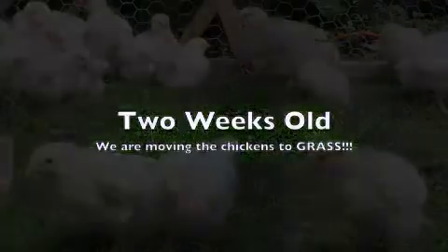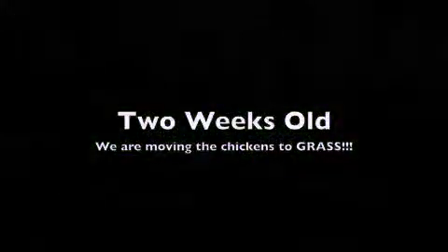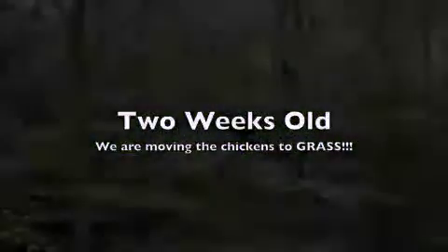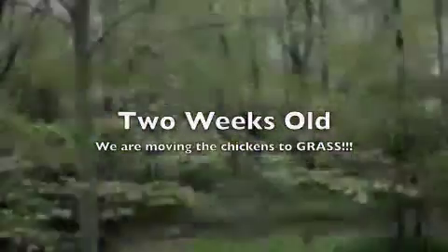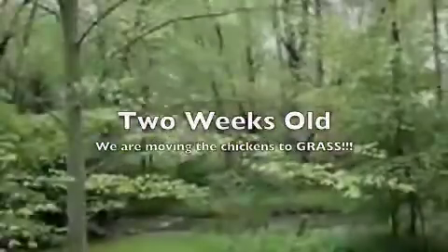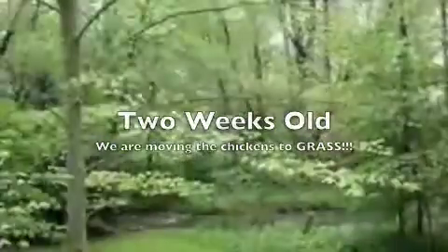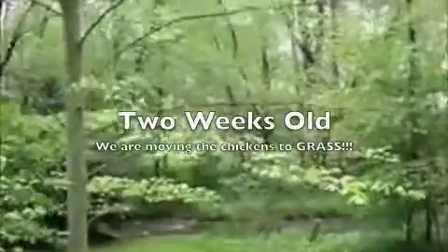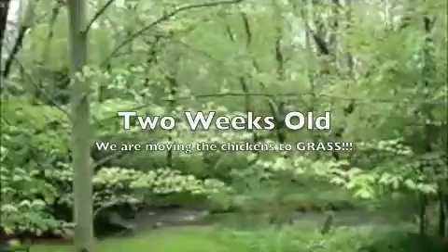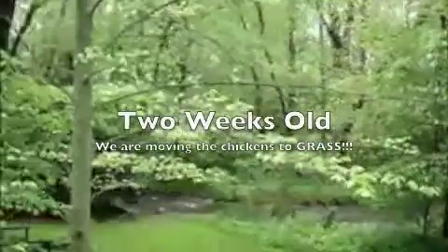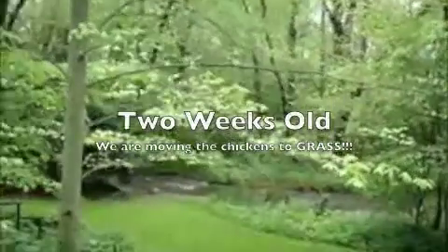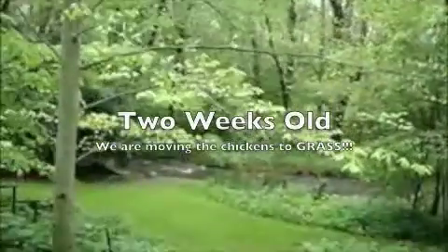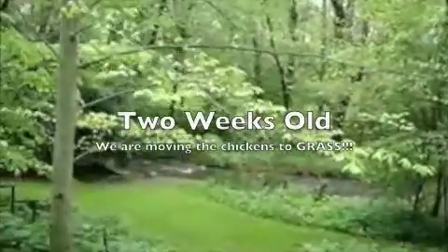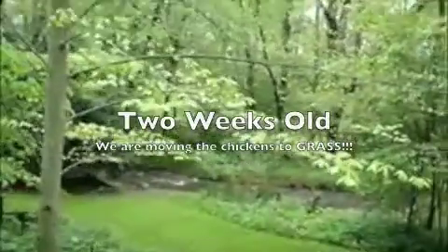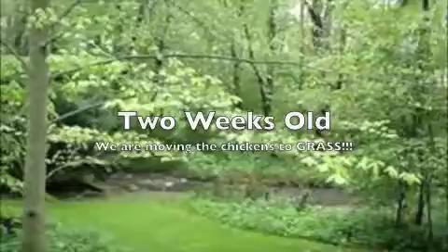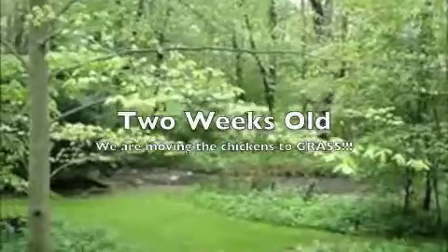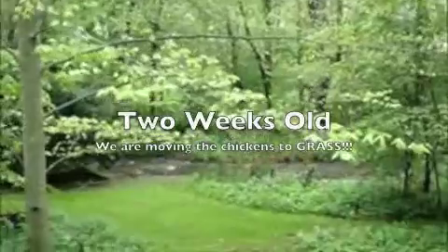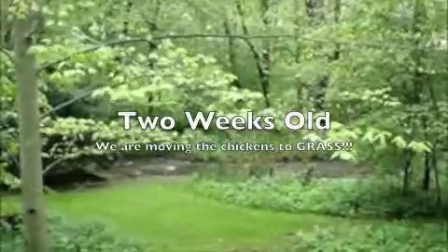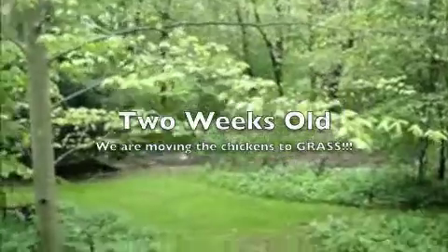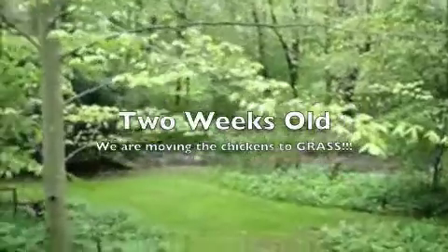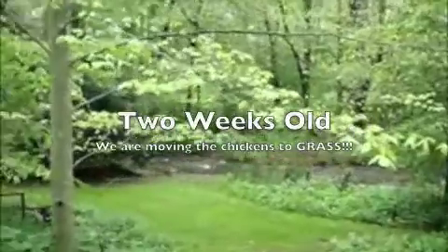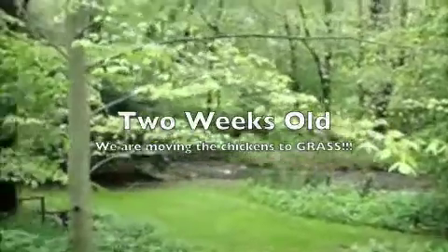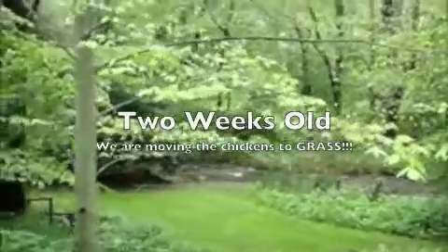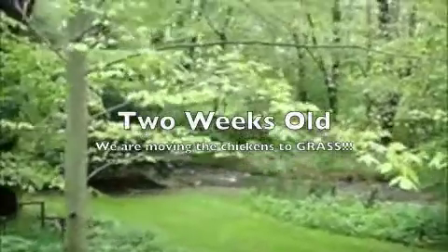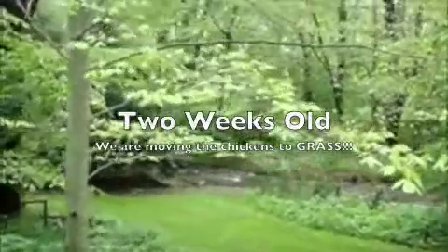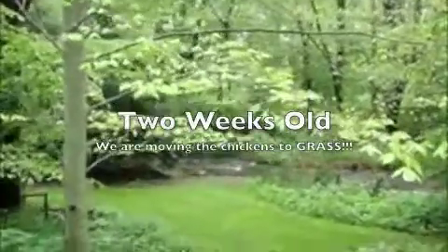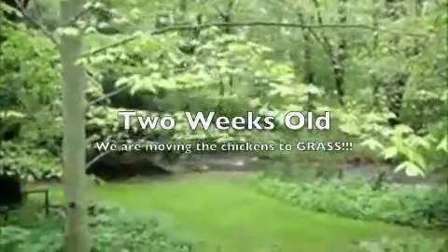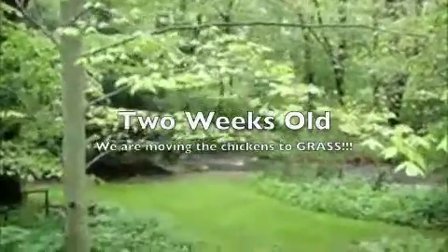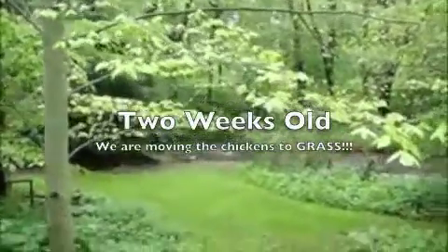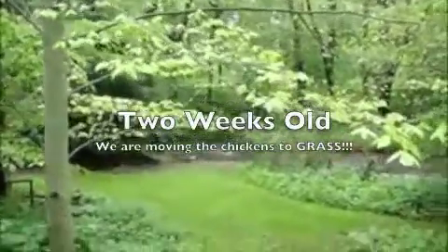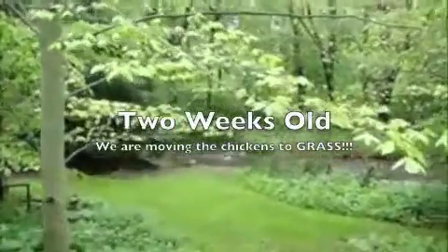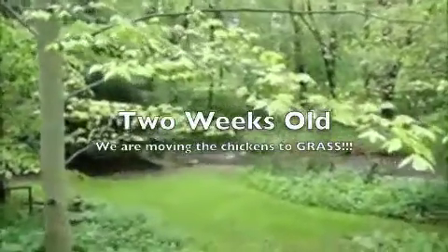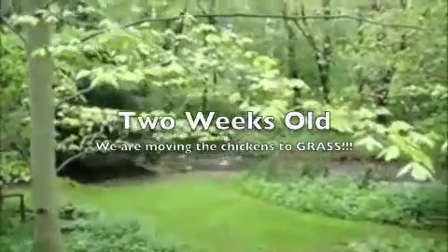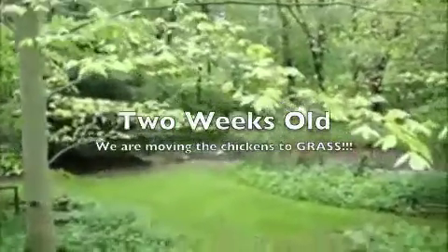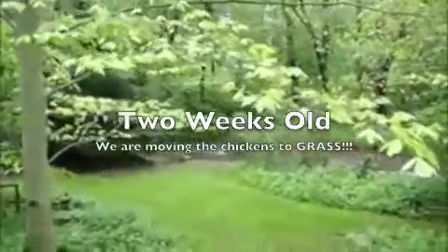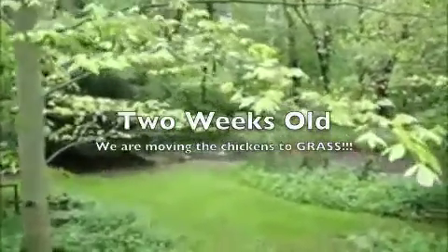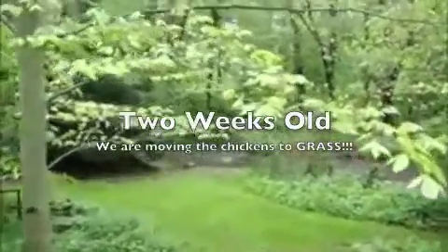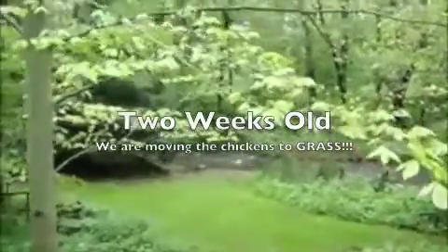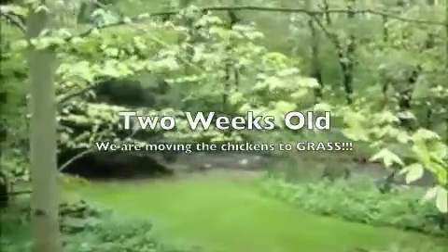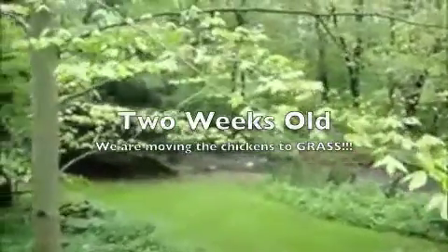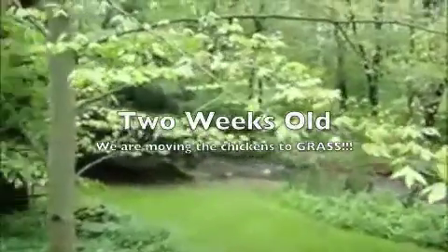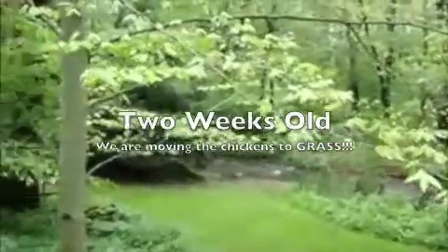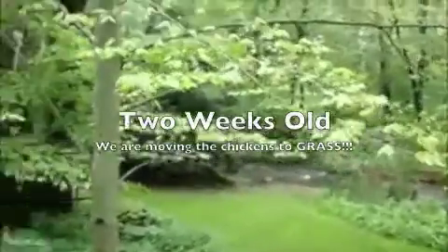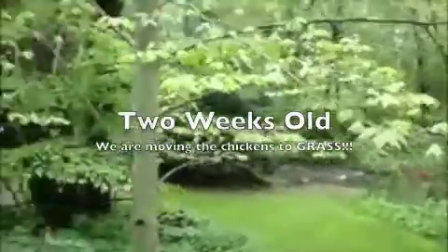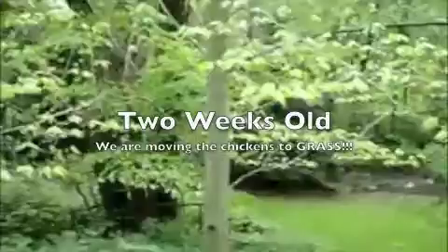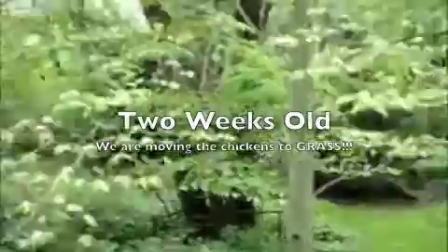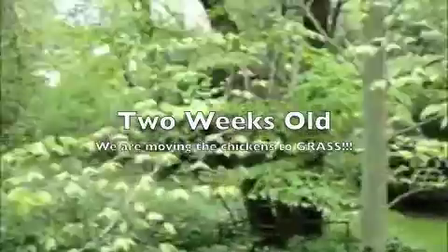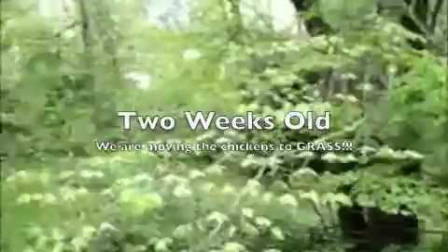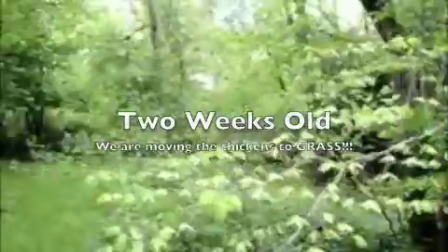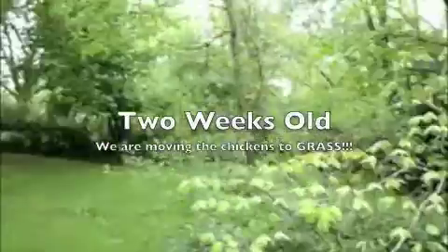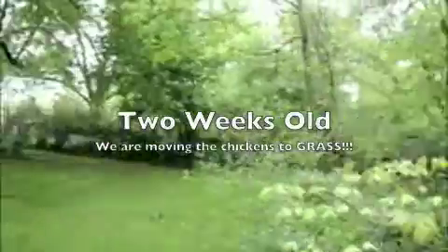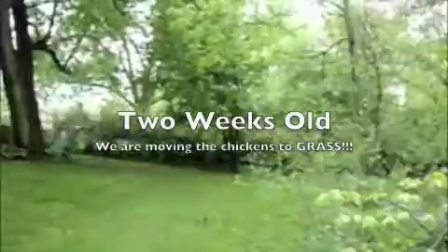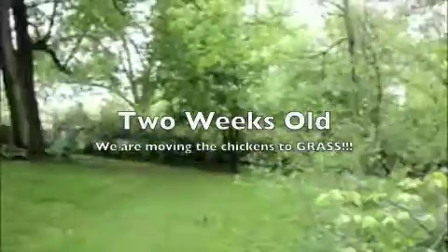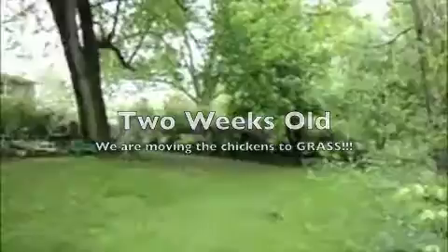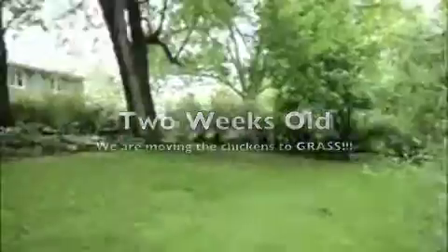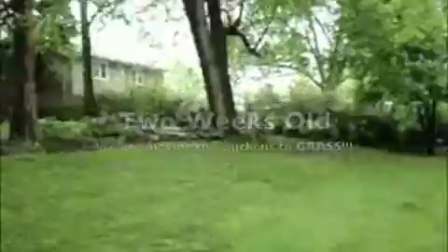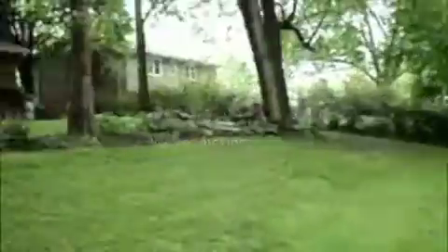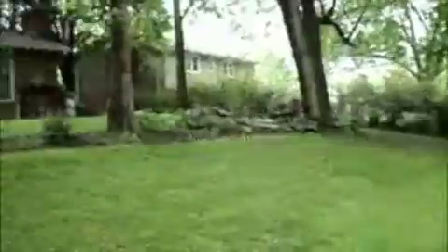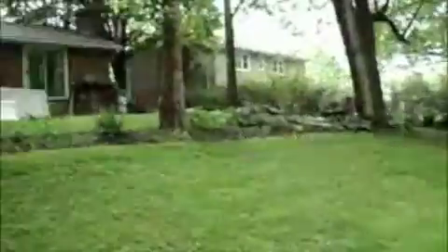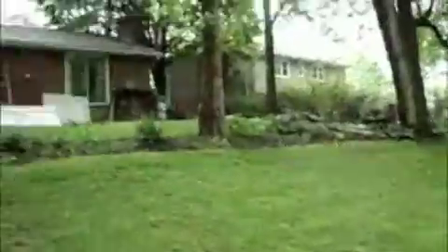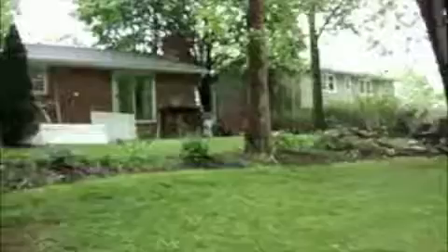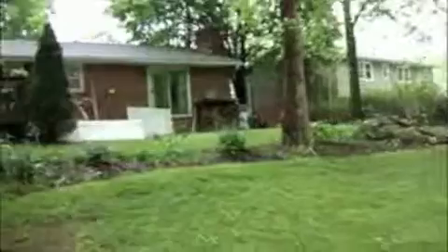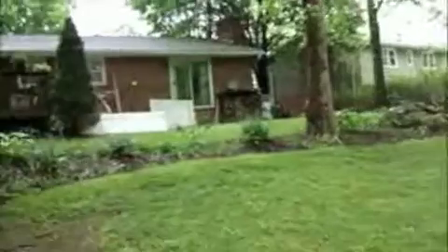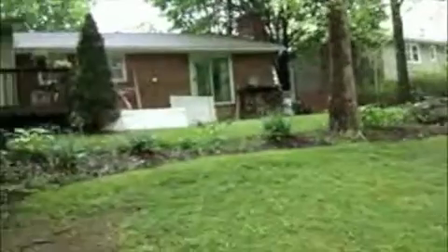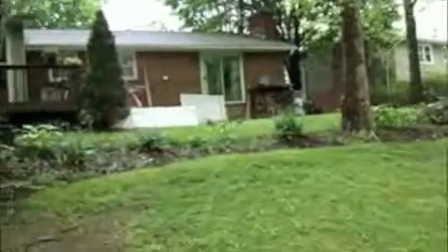May 19, 2011, beautiful day here in North Canton, Ohio, and we're putting the chickens out on grass.